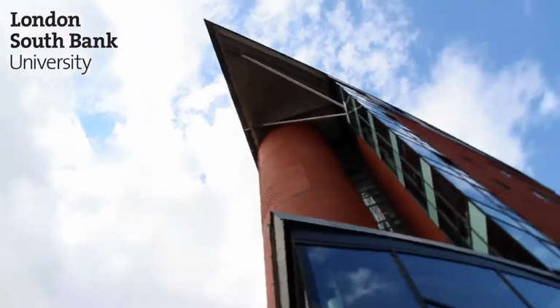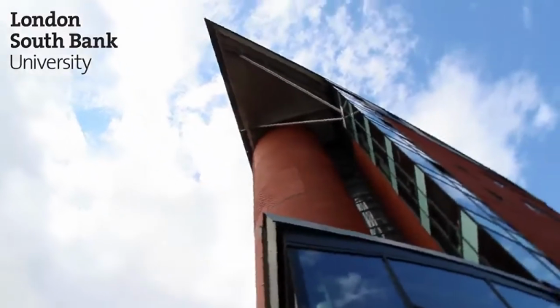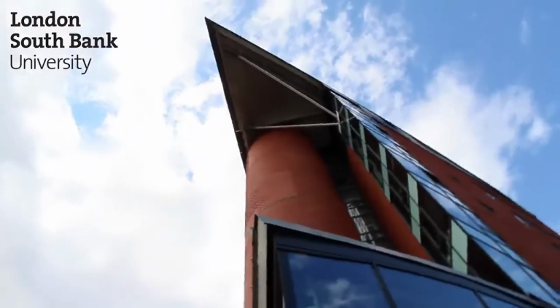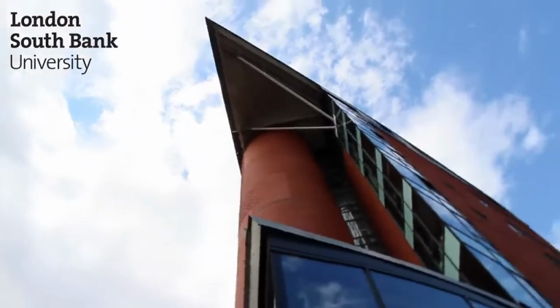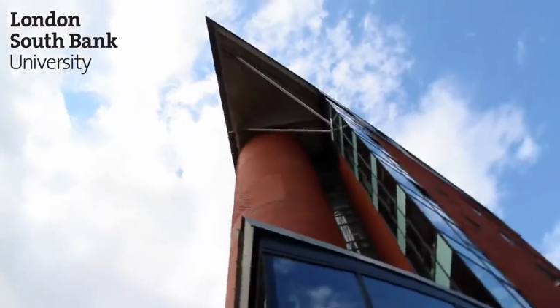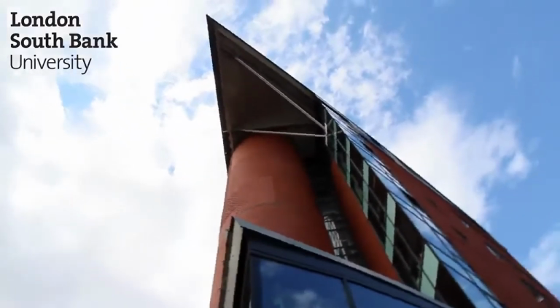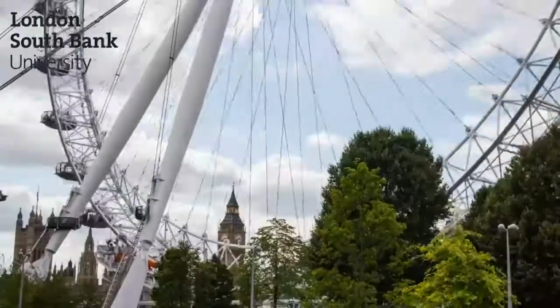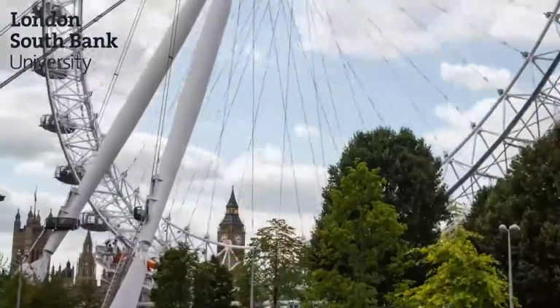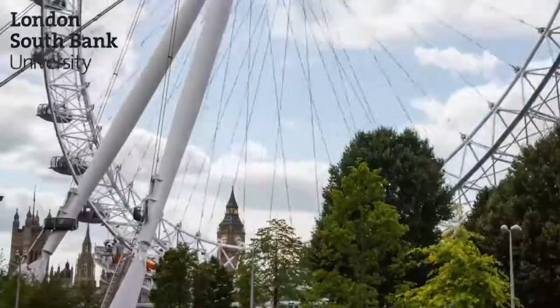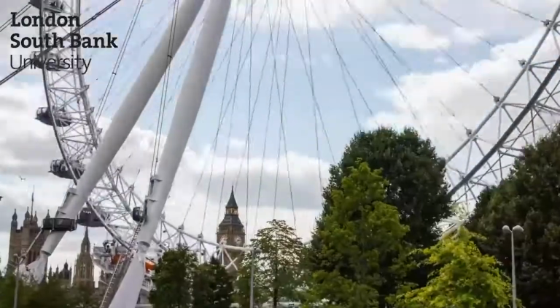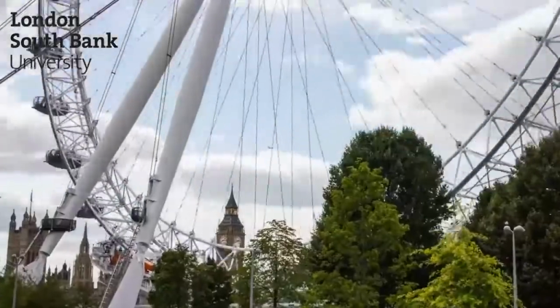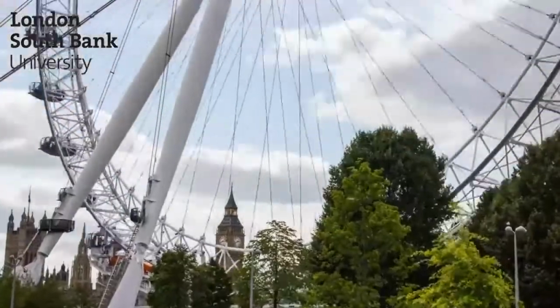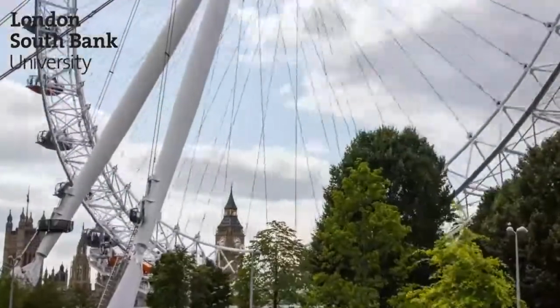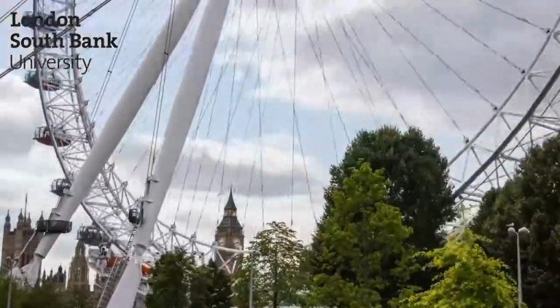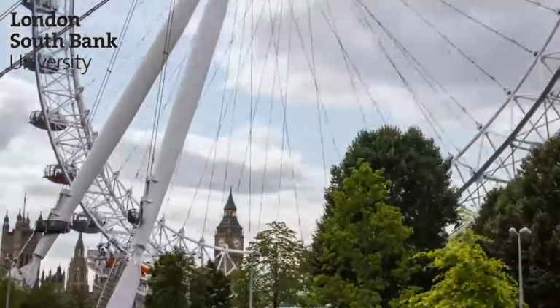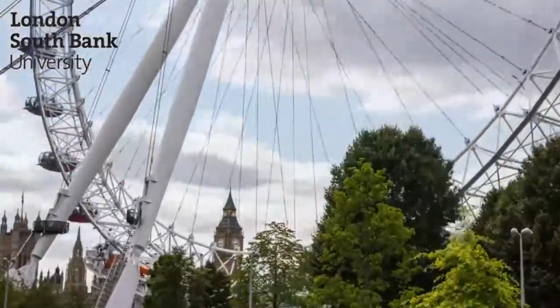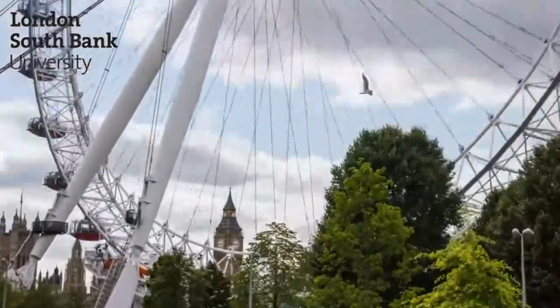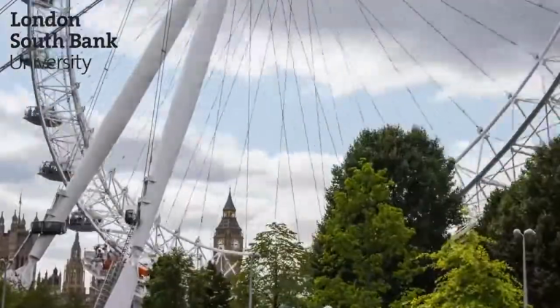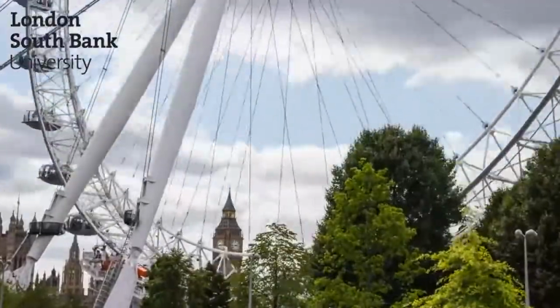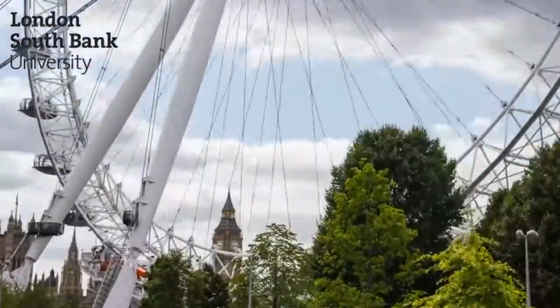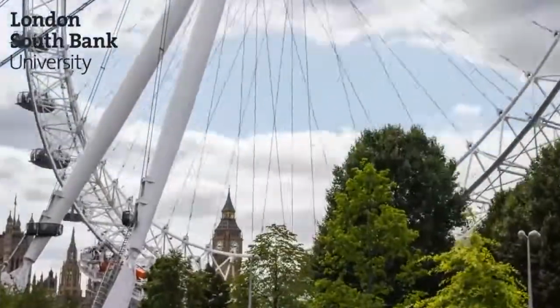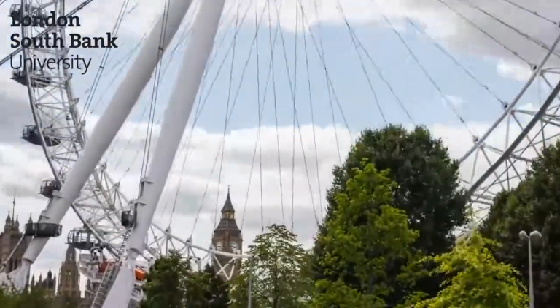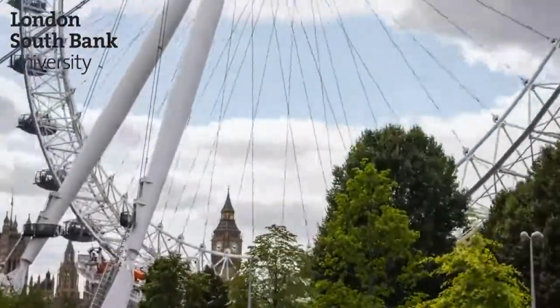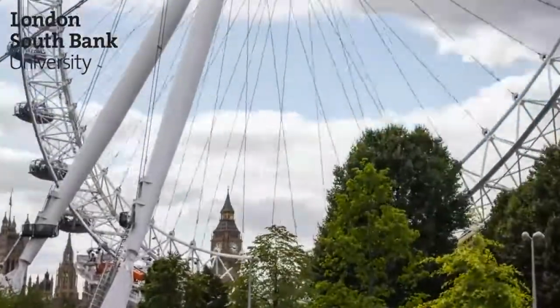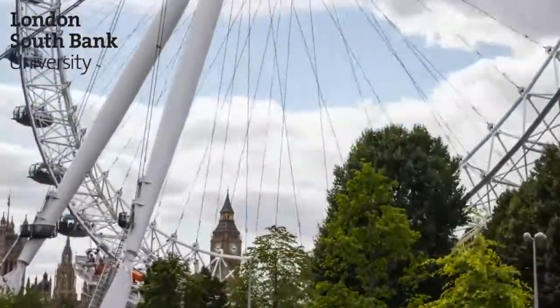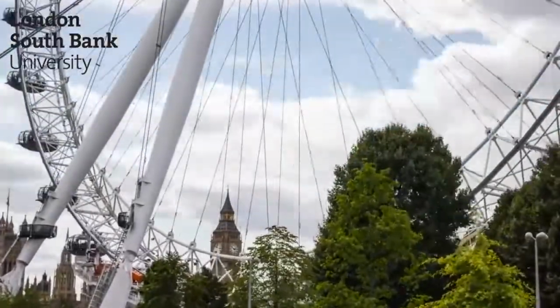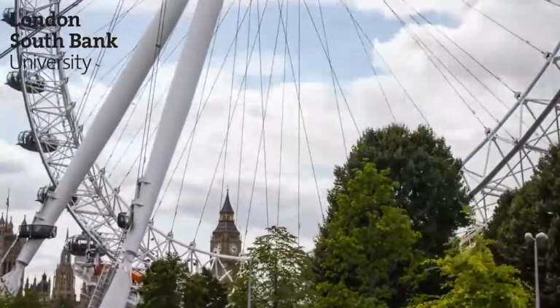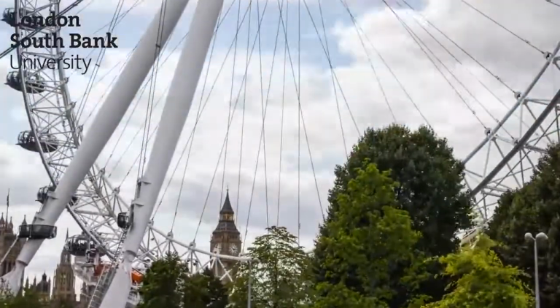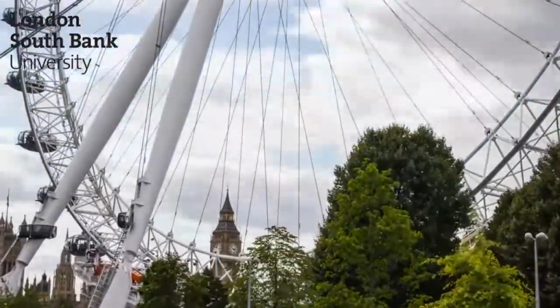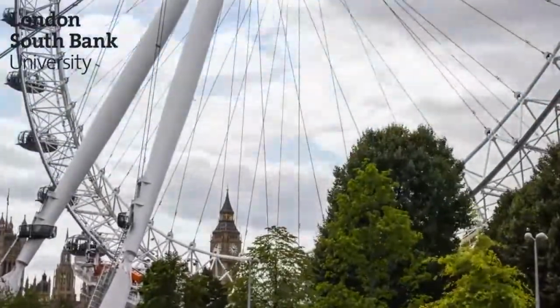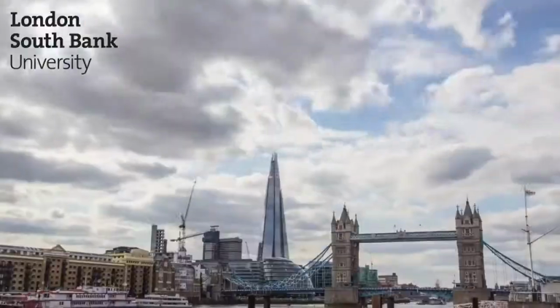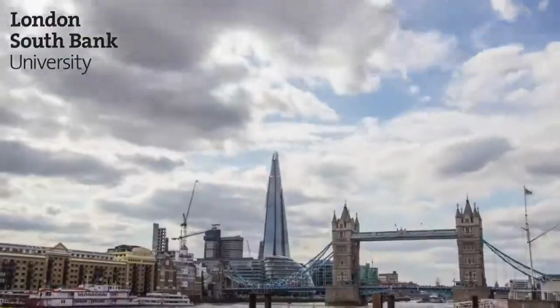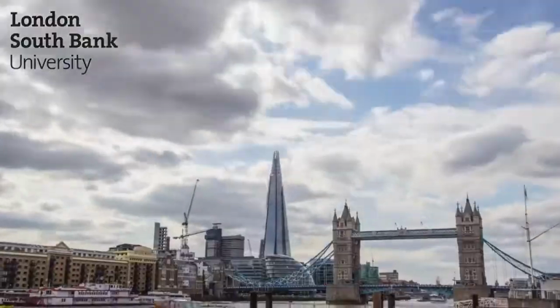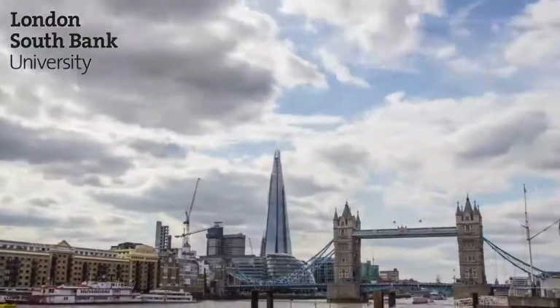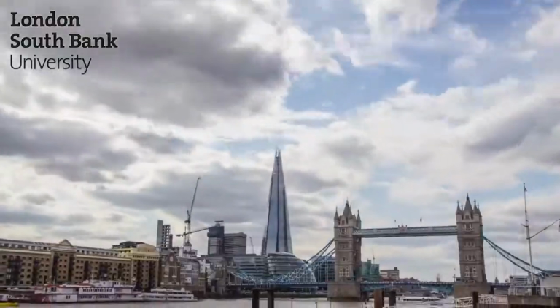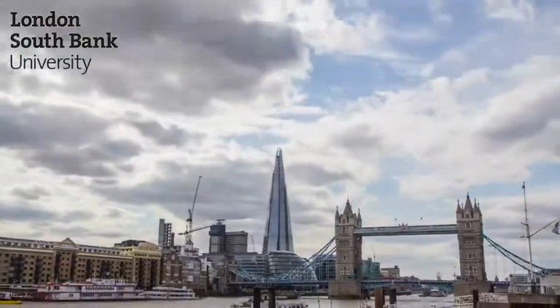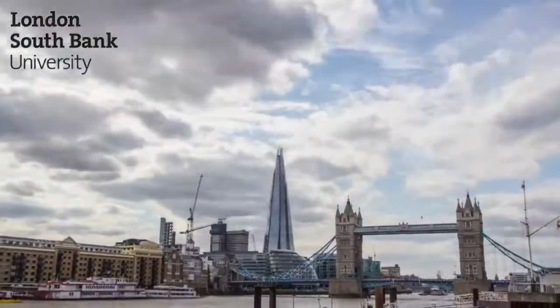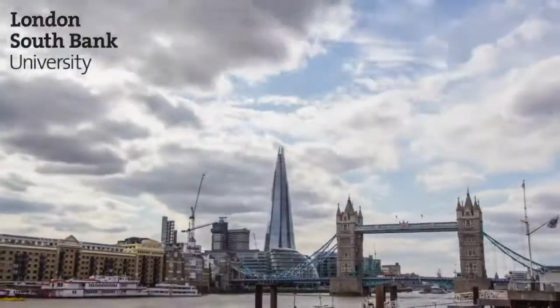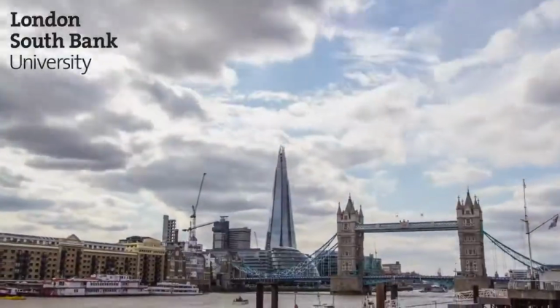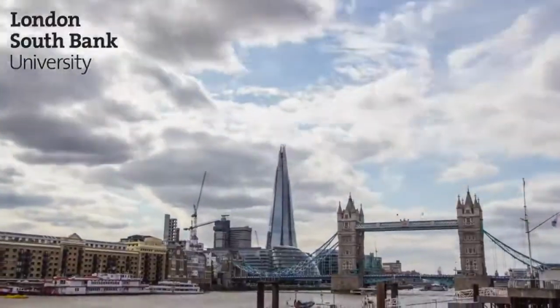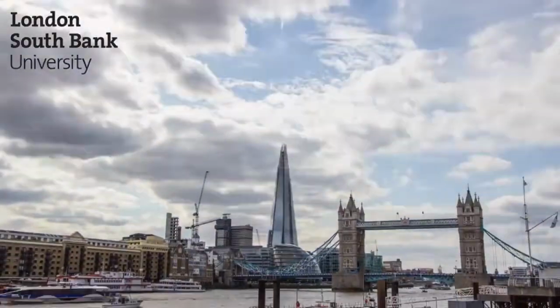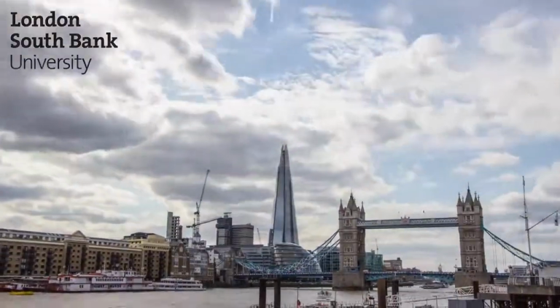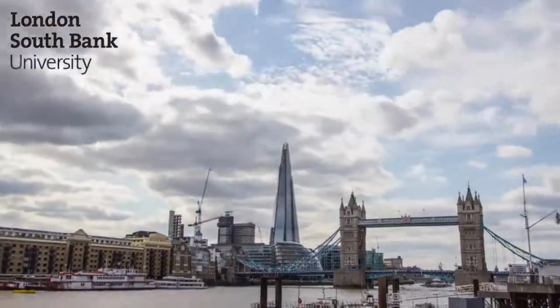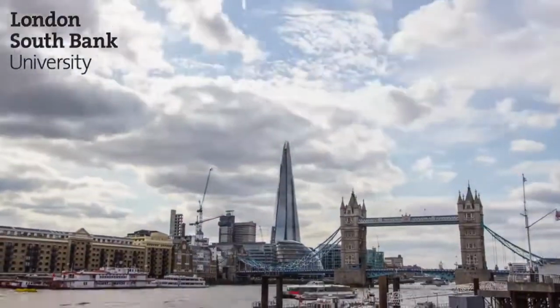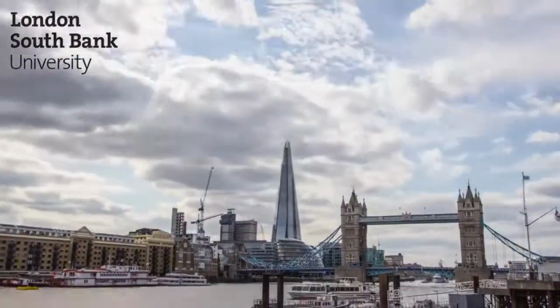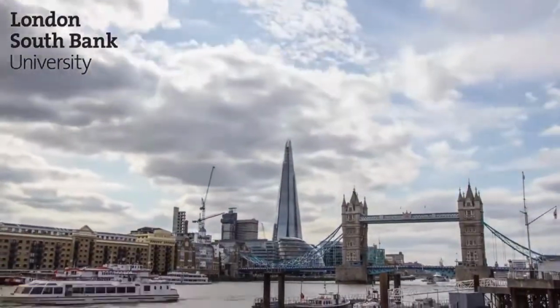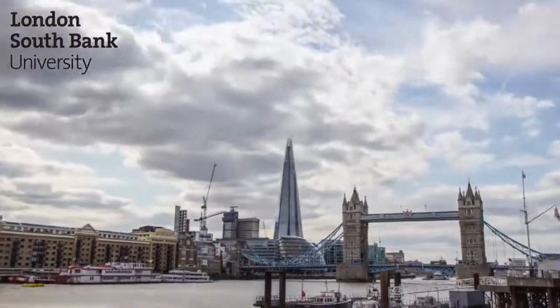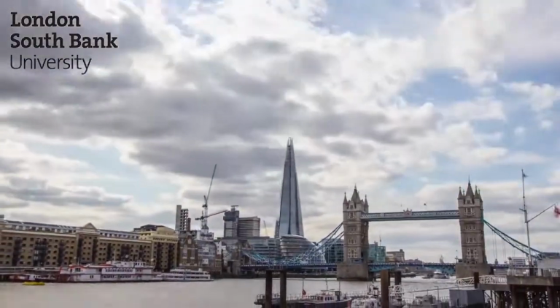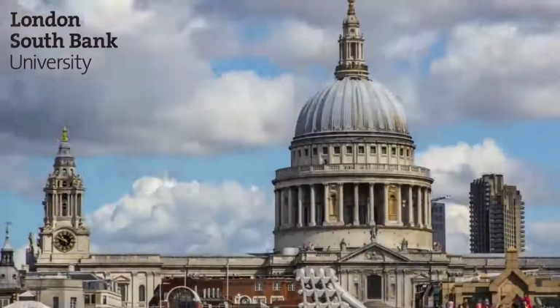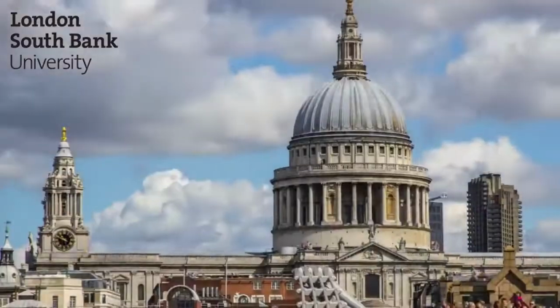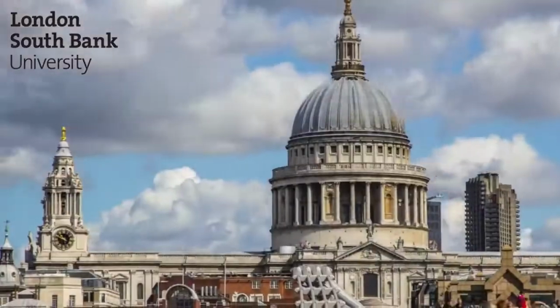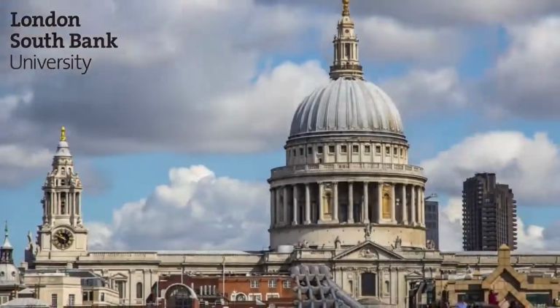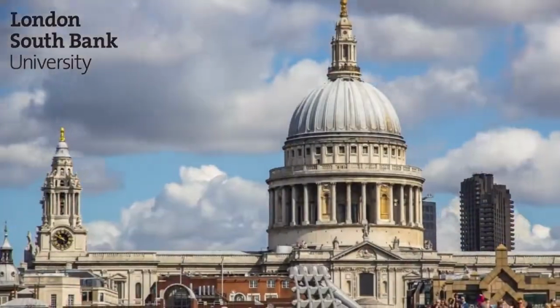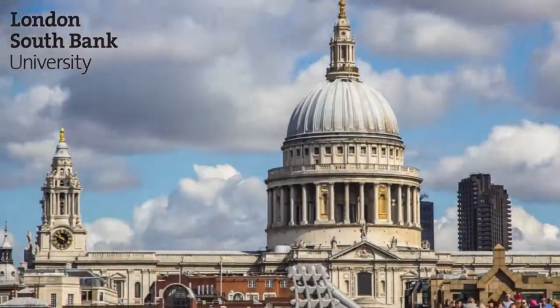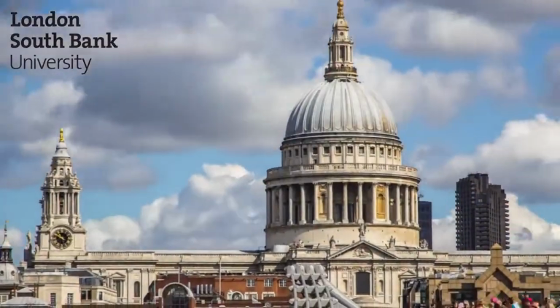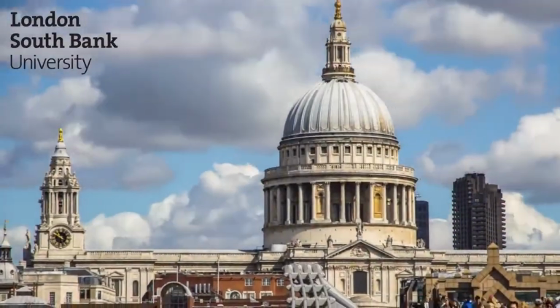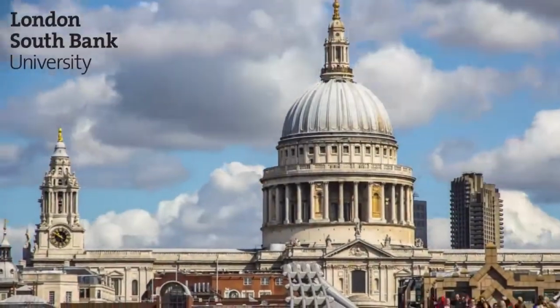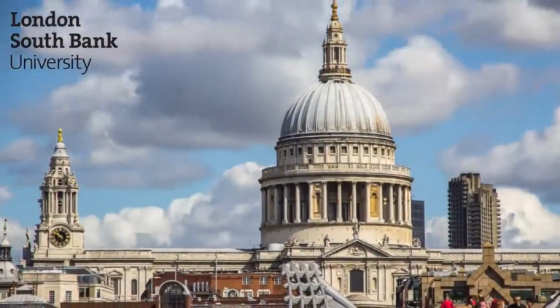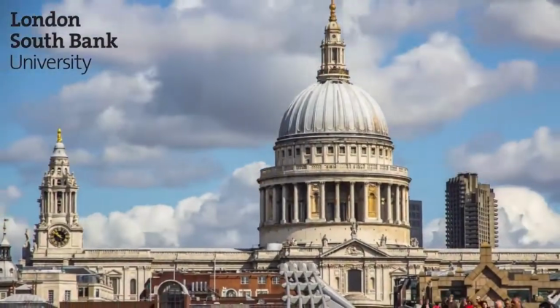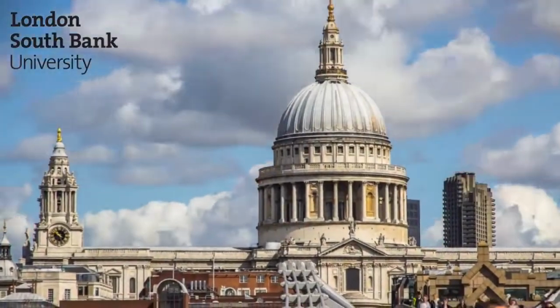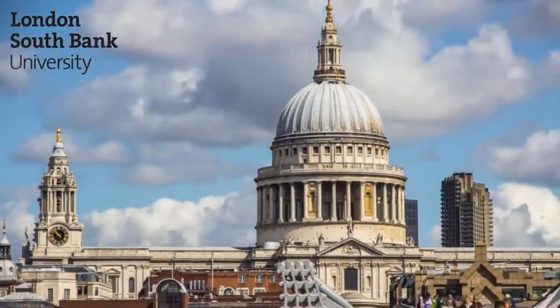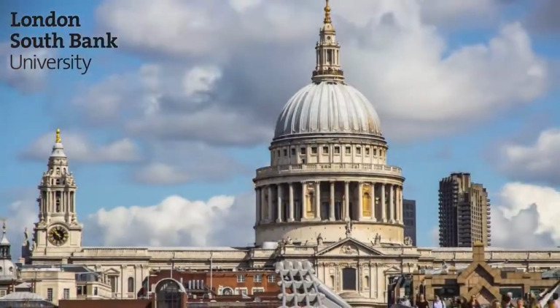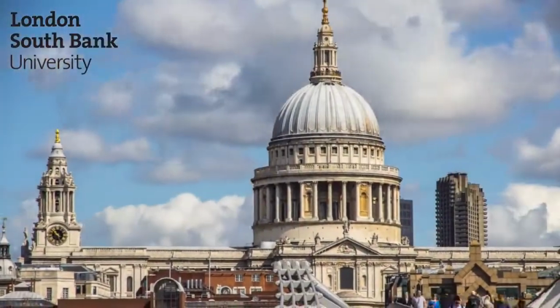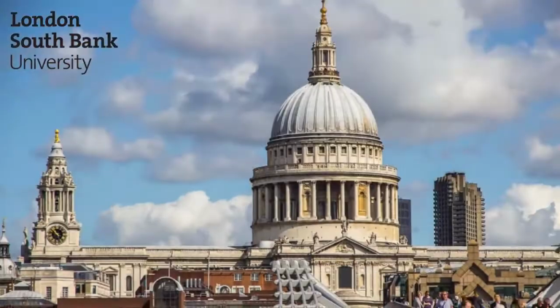LSBU has a great location. It's within walking distance to the London Eye, London Bridge, St Paul's Cathedral and Waterloo Station.